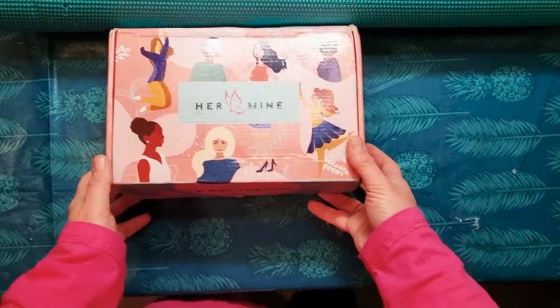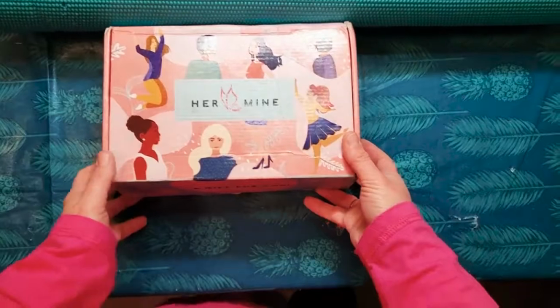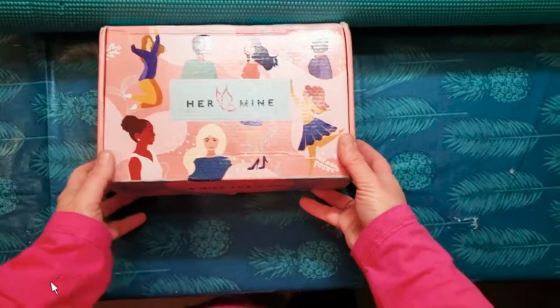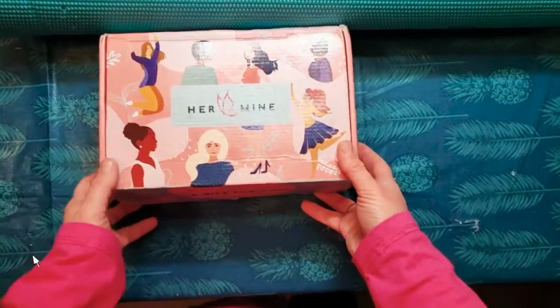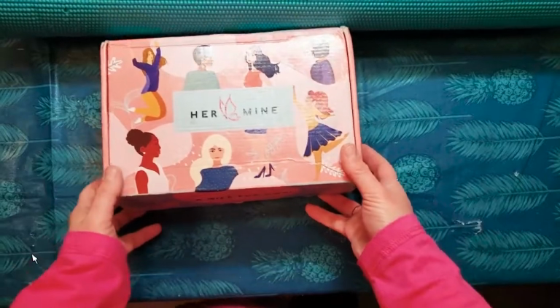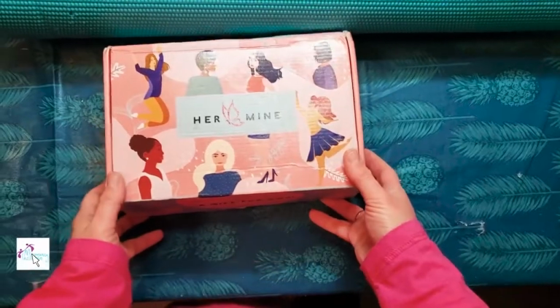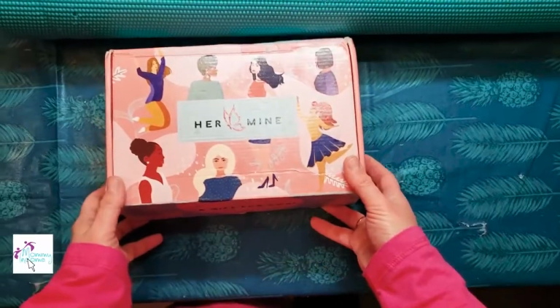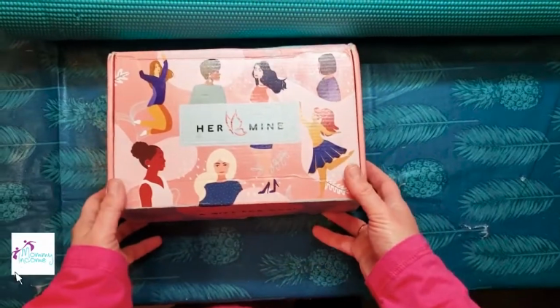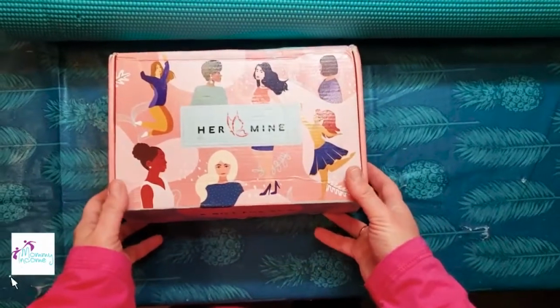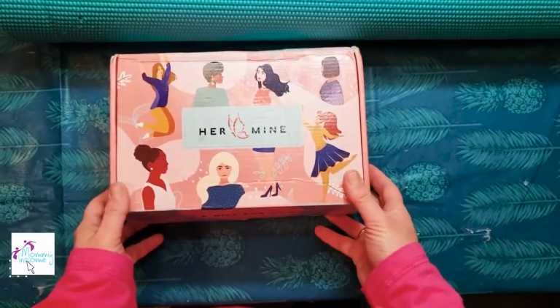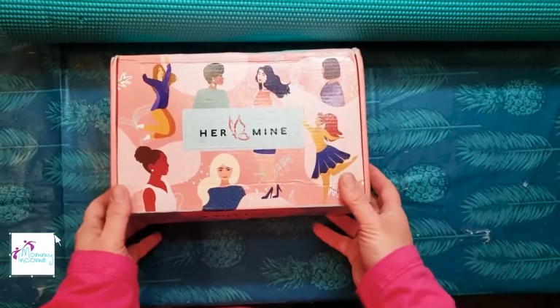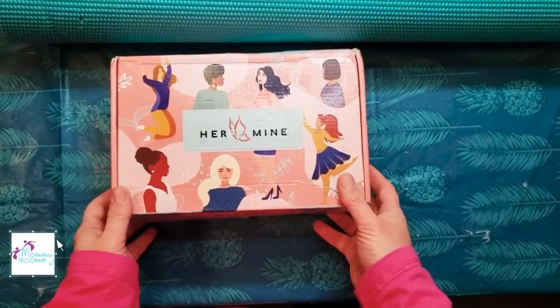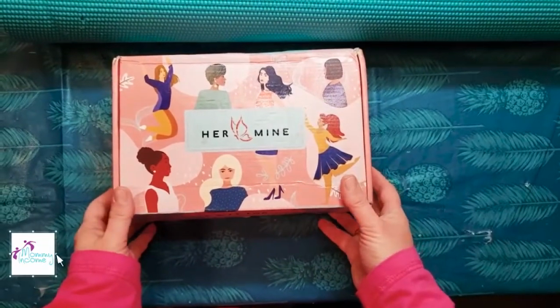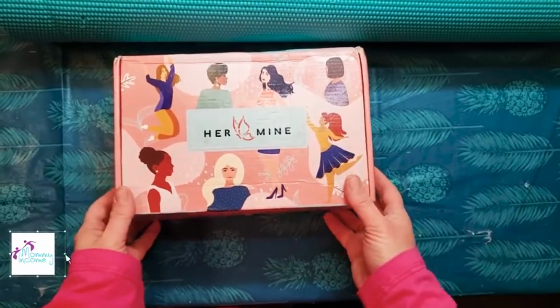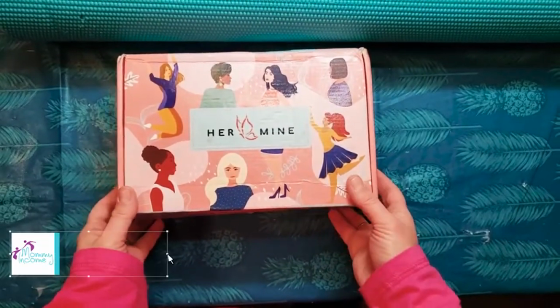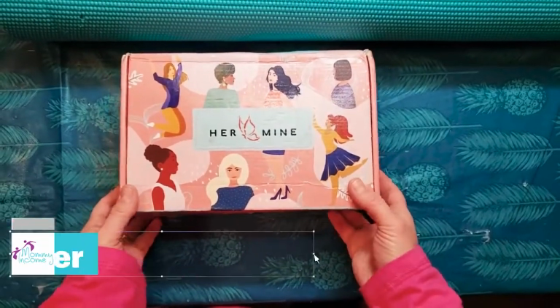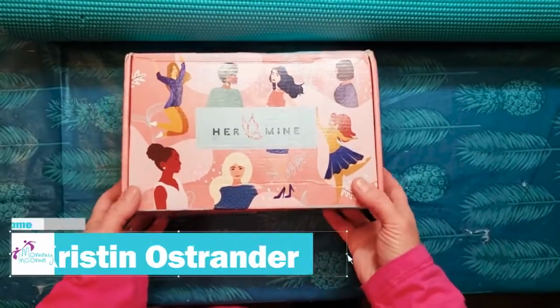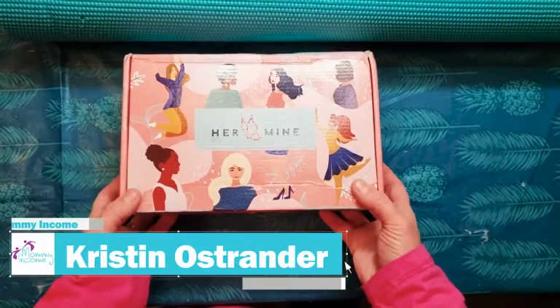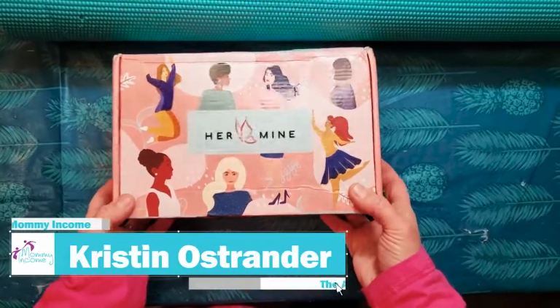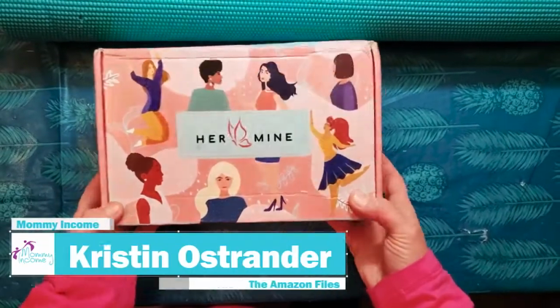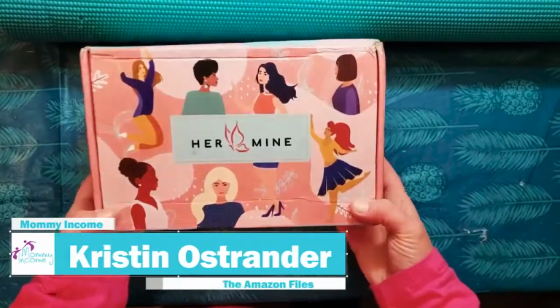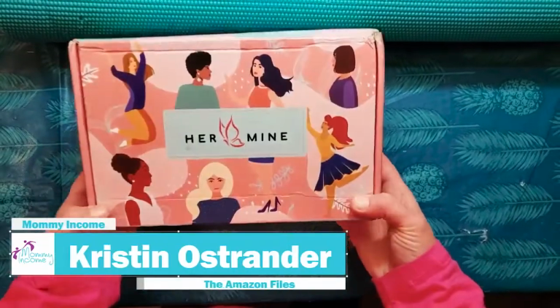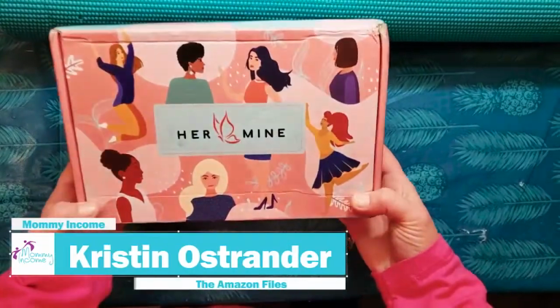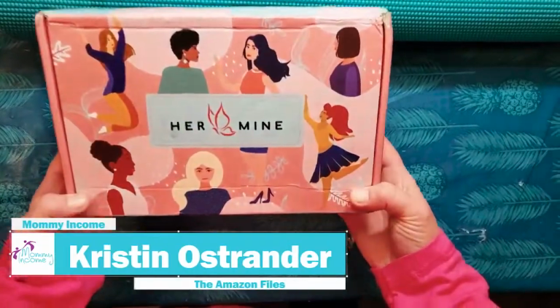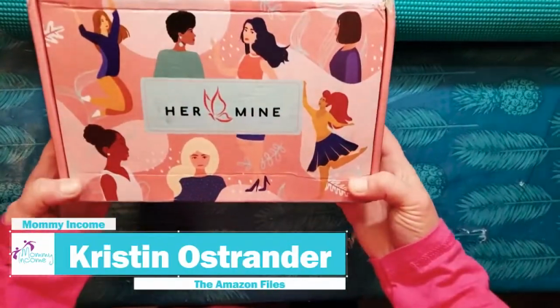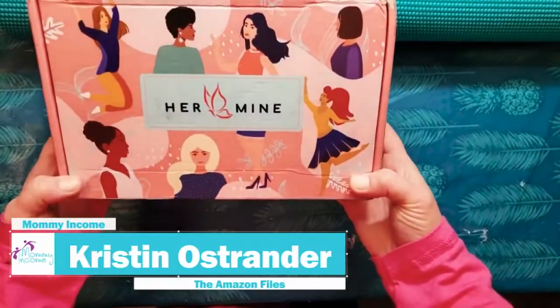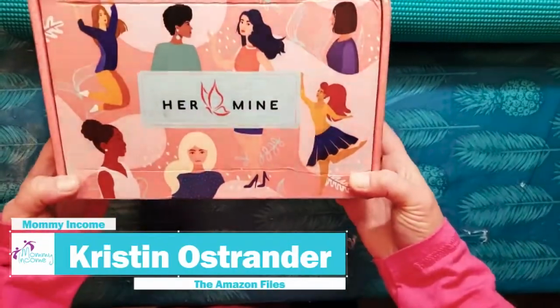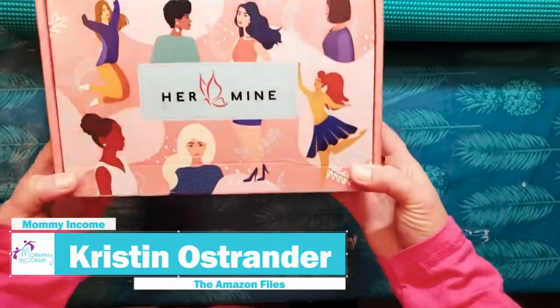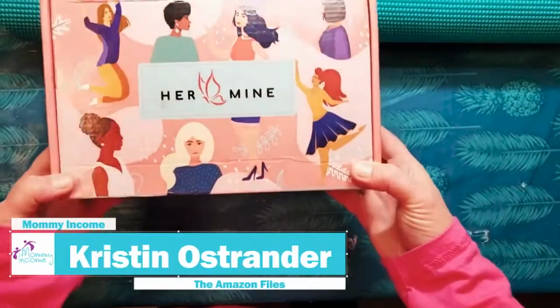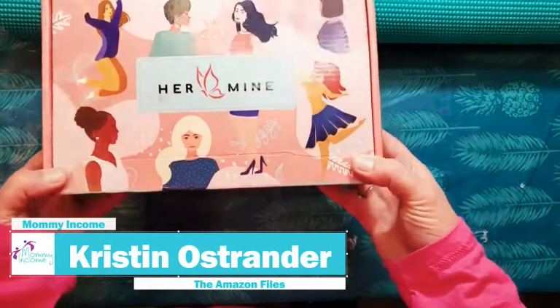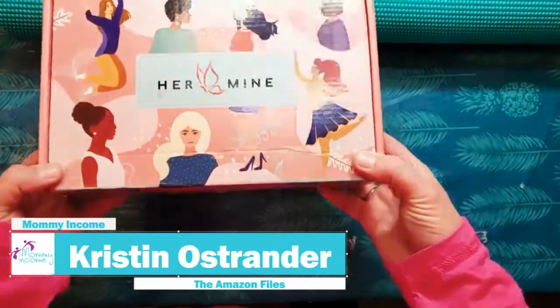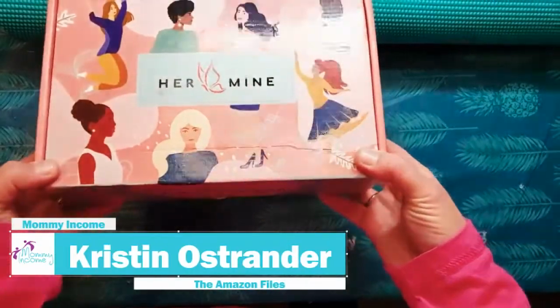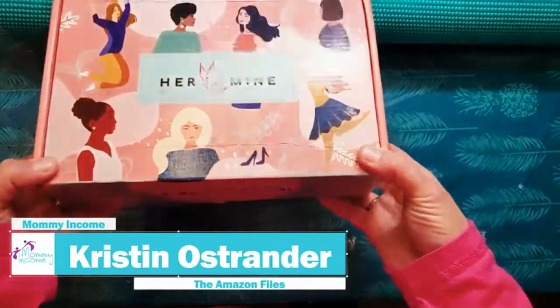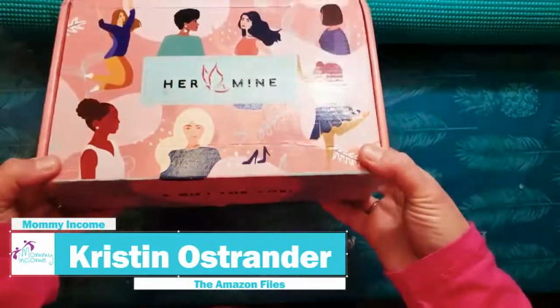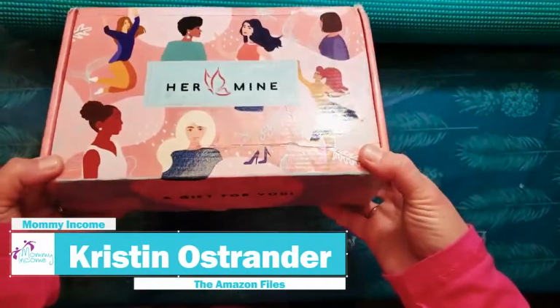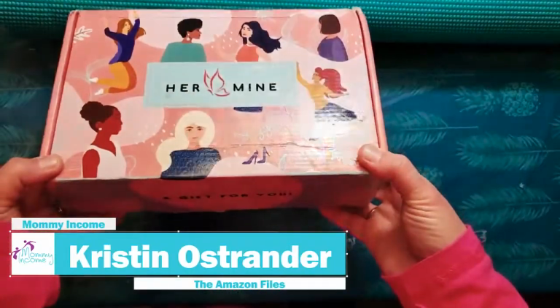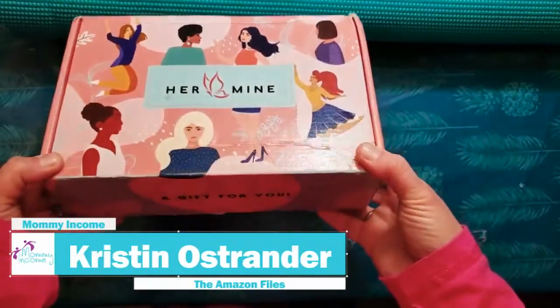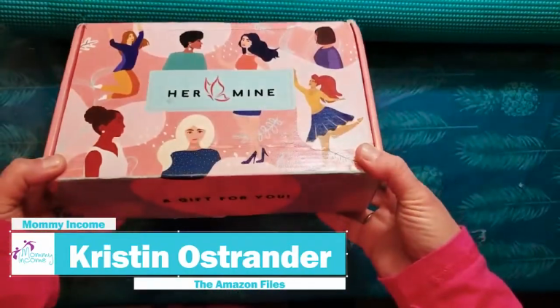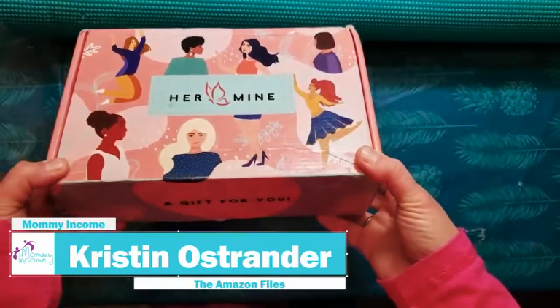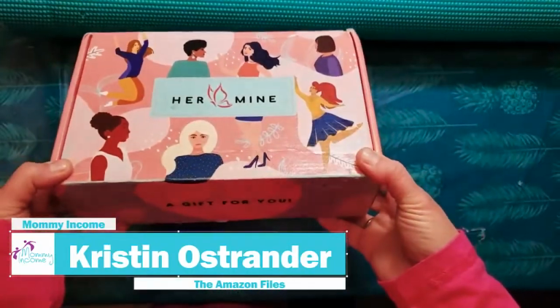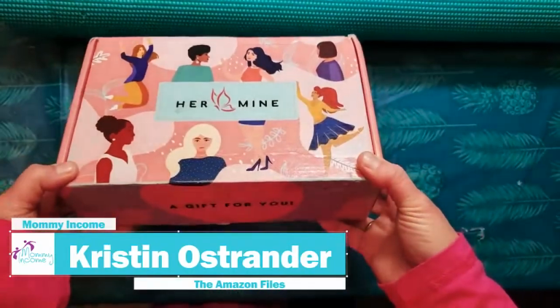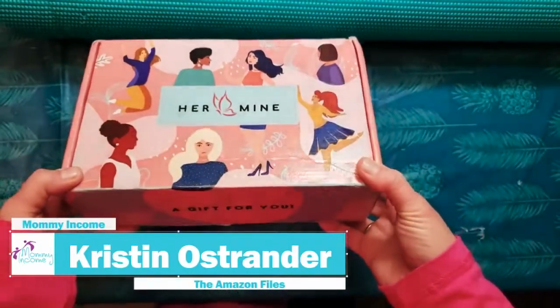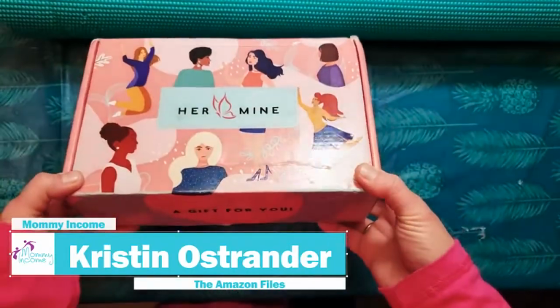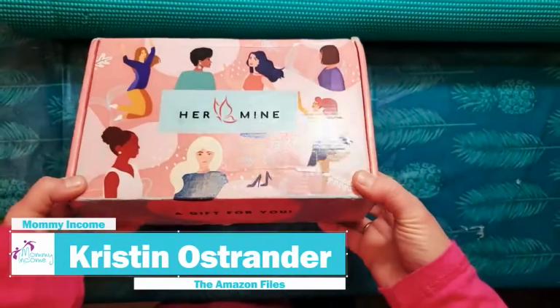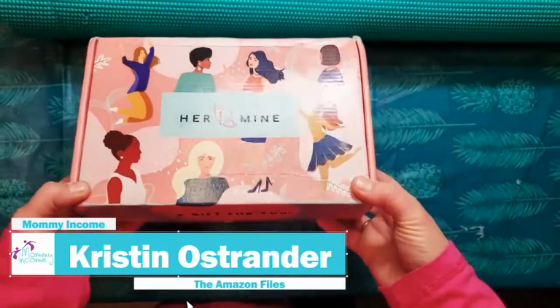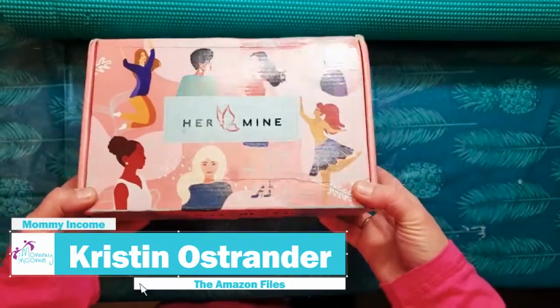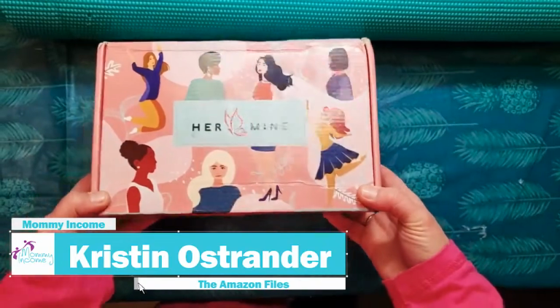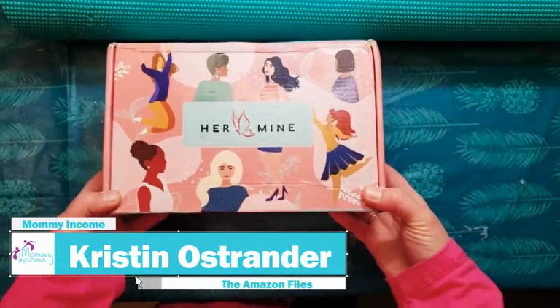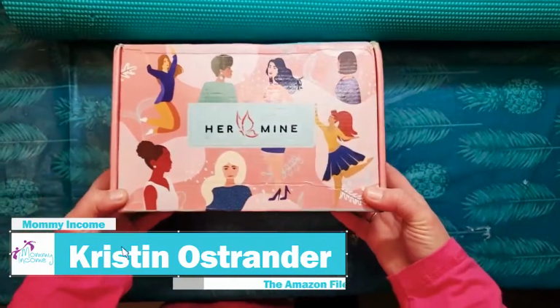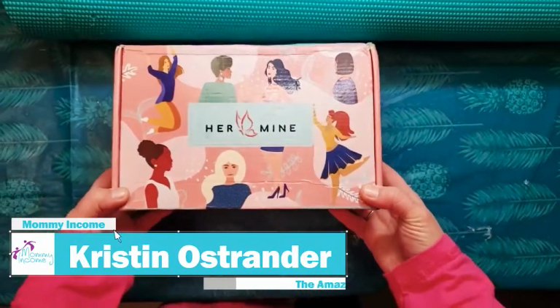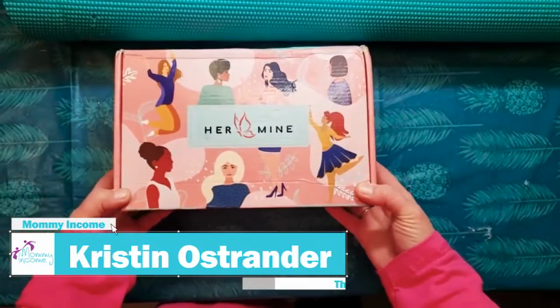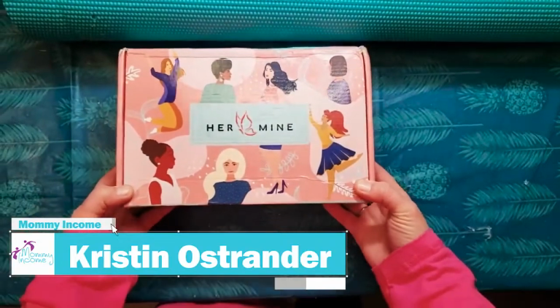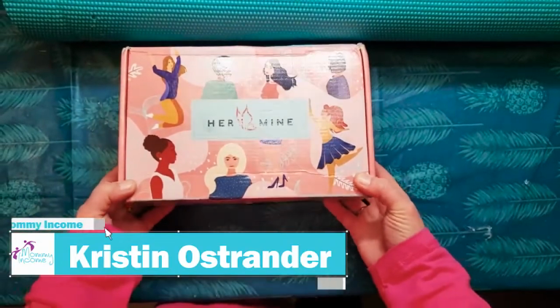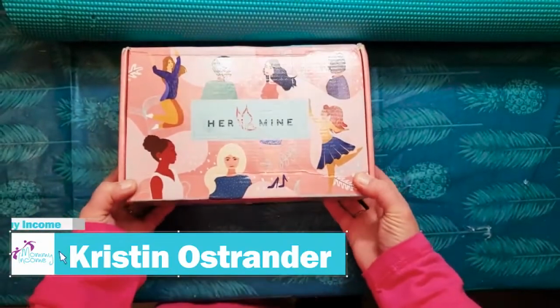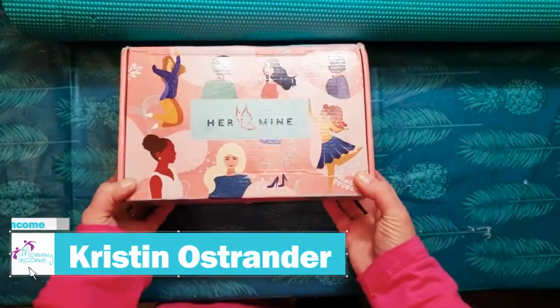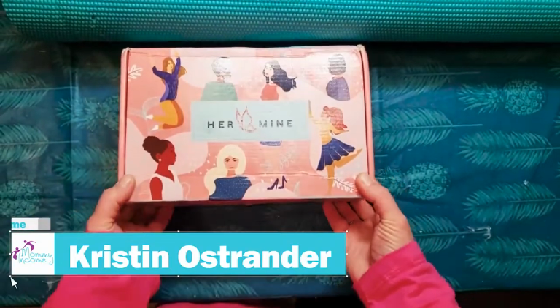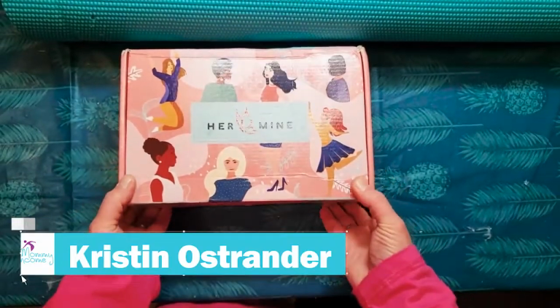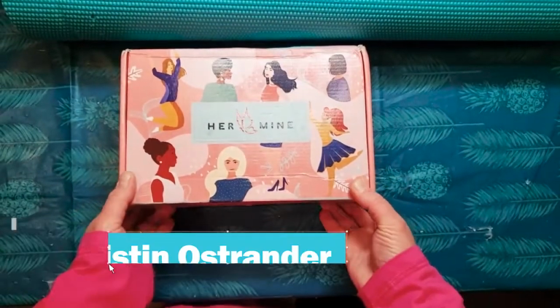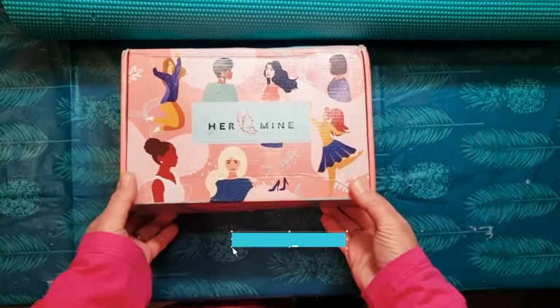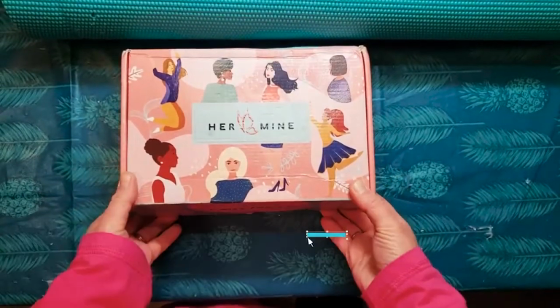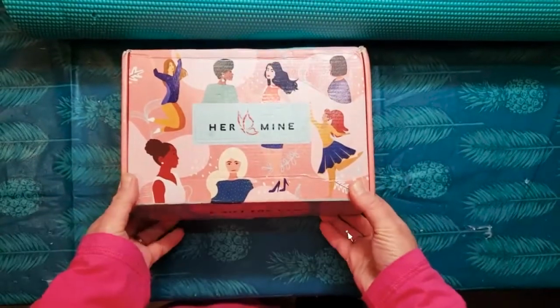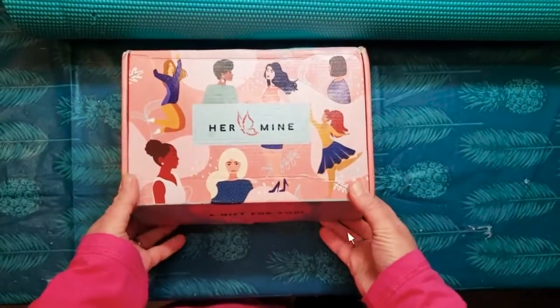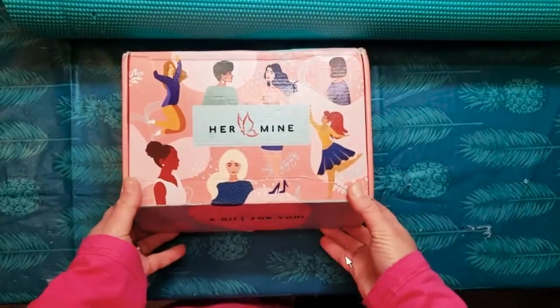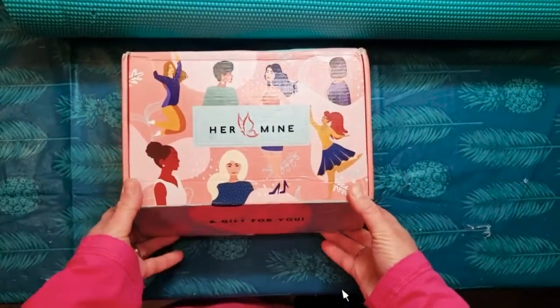Hey guys, I'm going to show you — I'm going to unbox this wonderful Her Mind box. I've been saving it for a special time, and here I go.